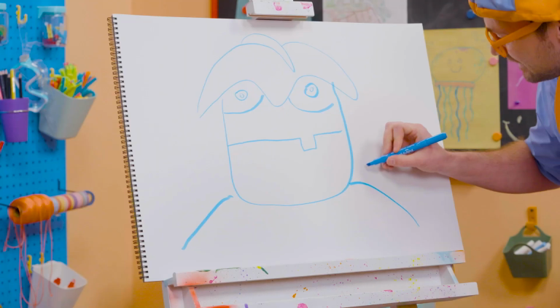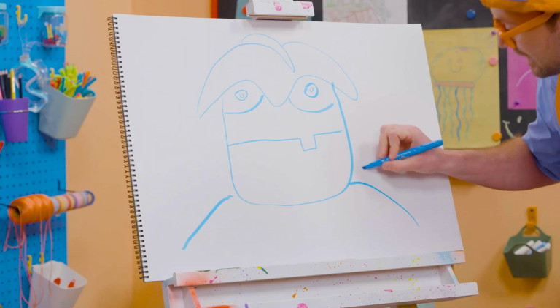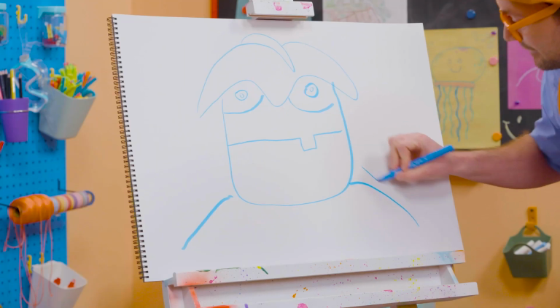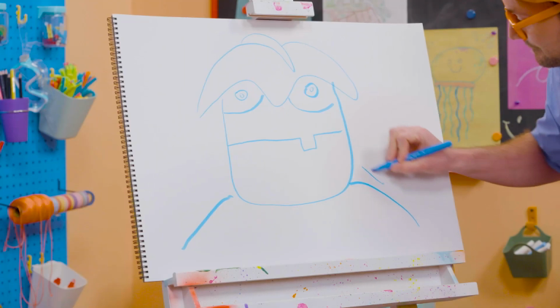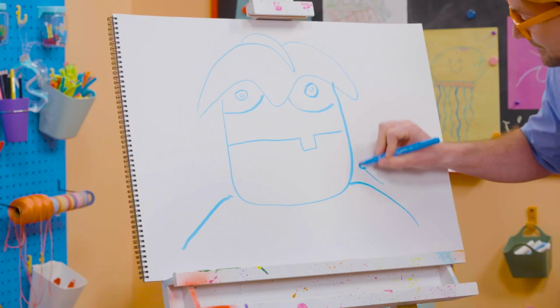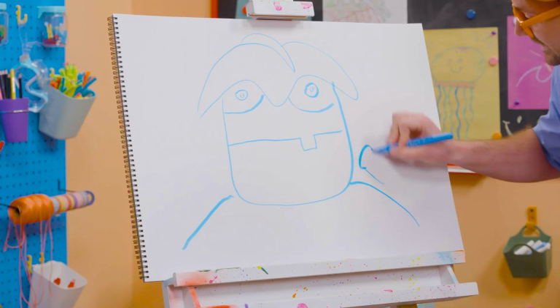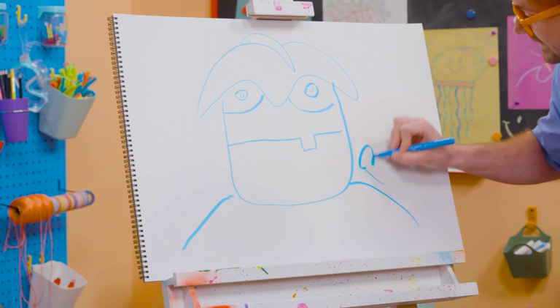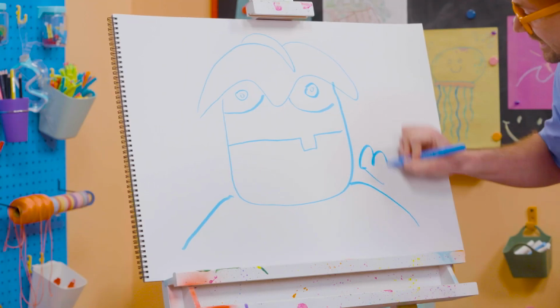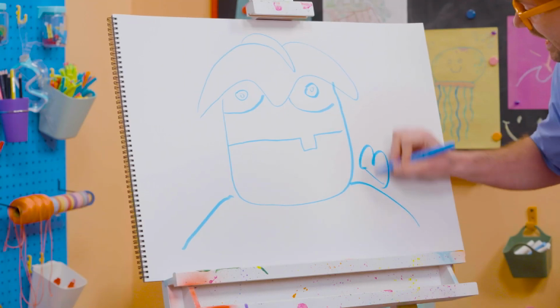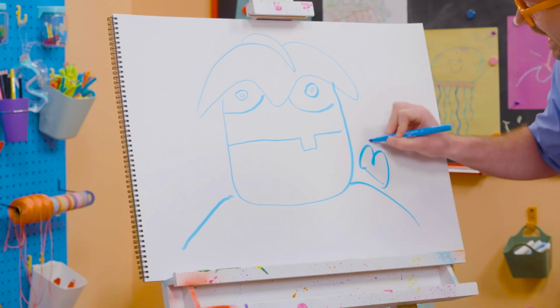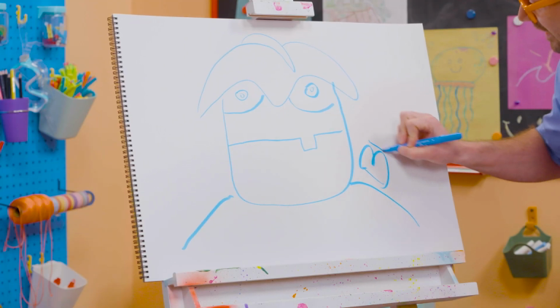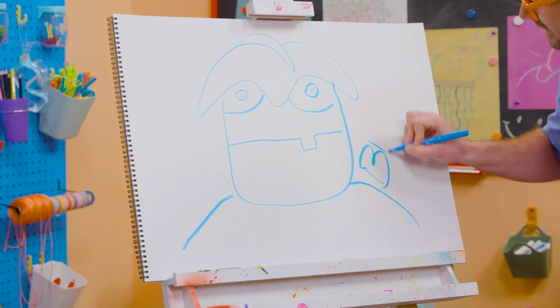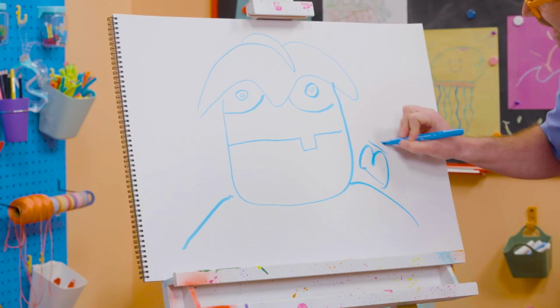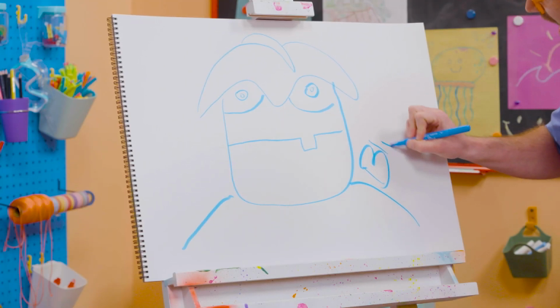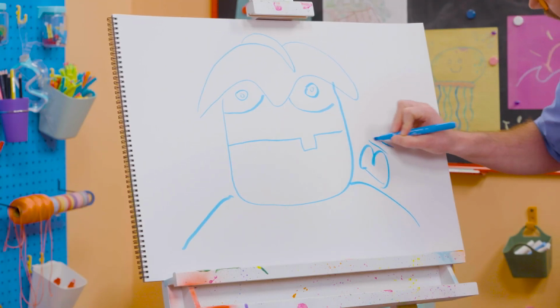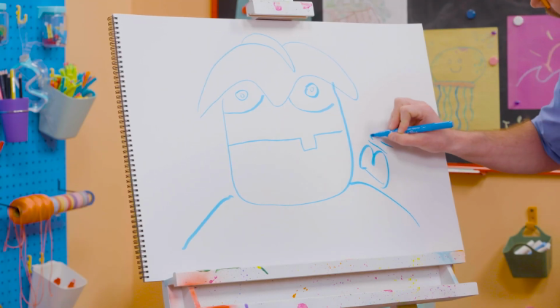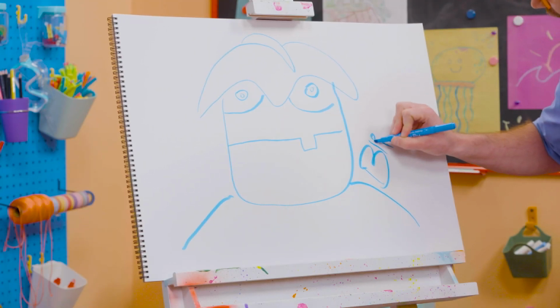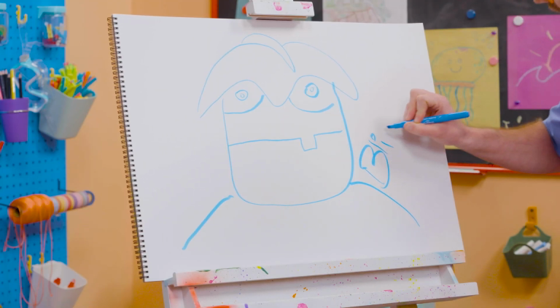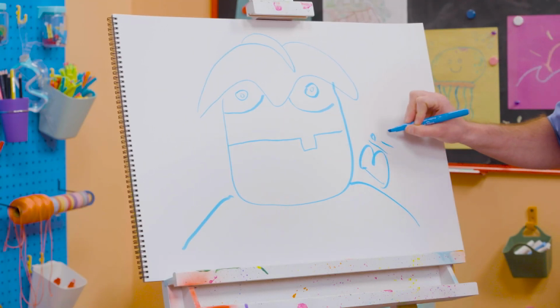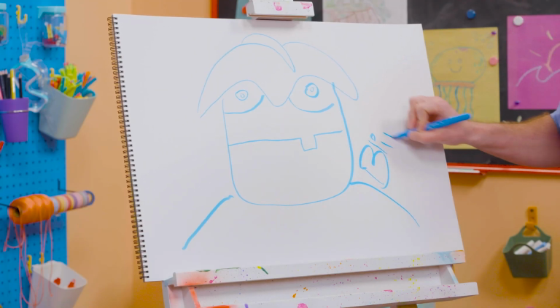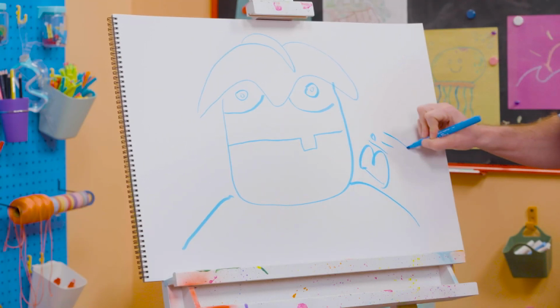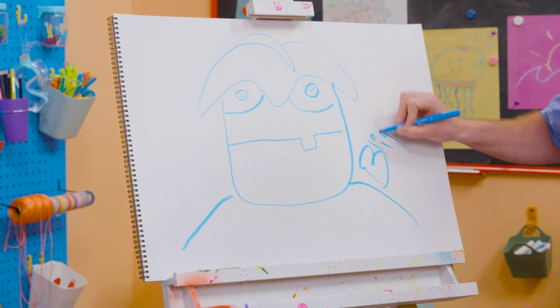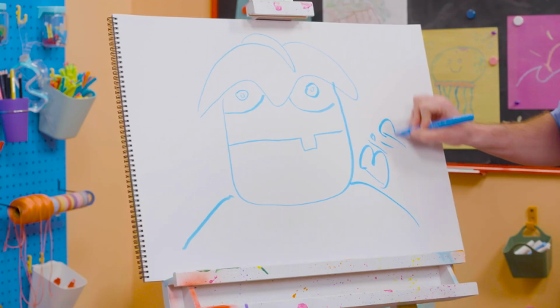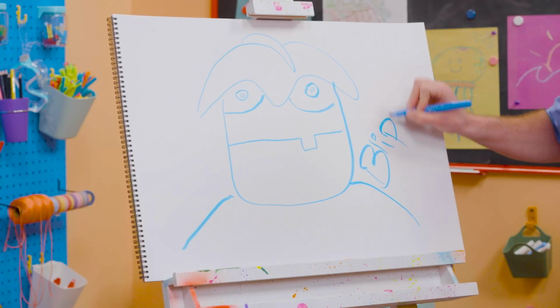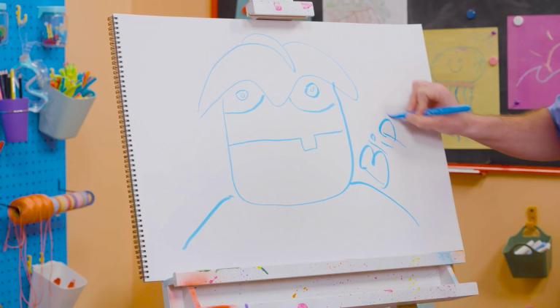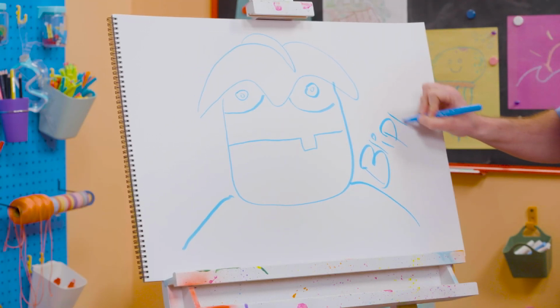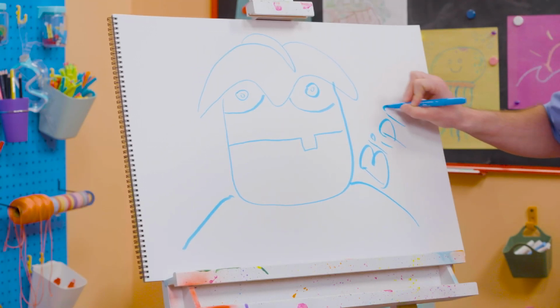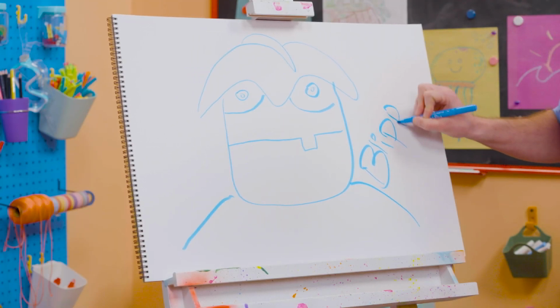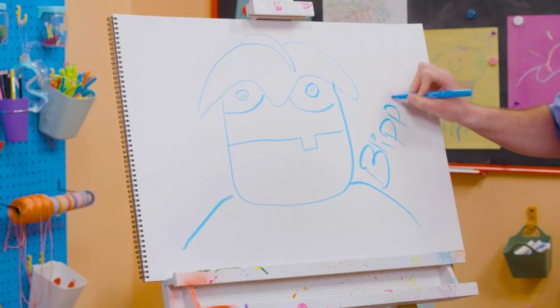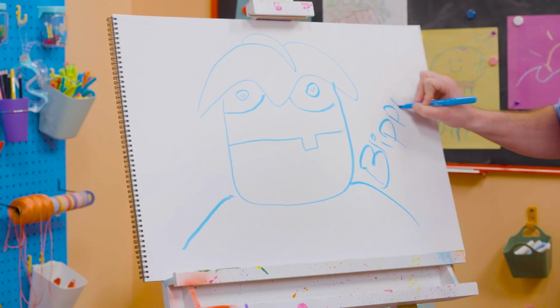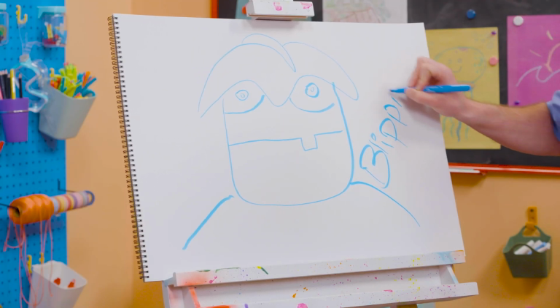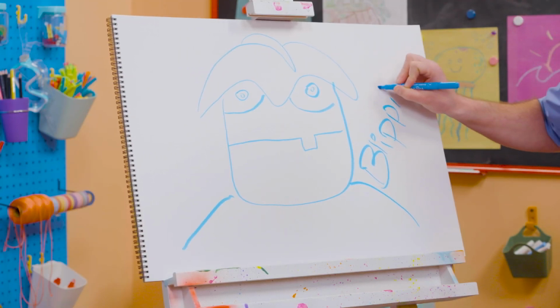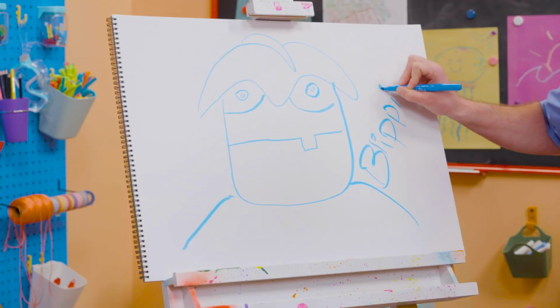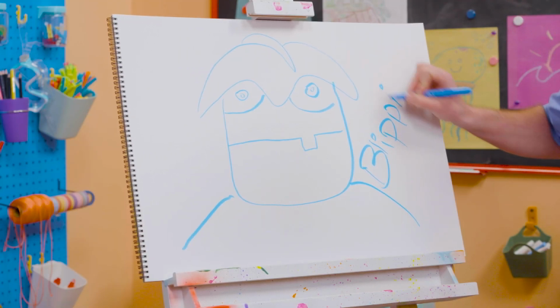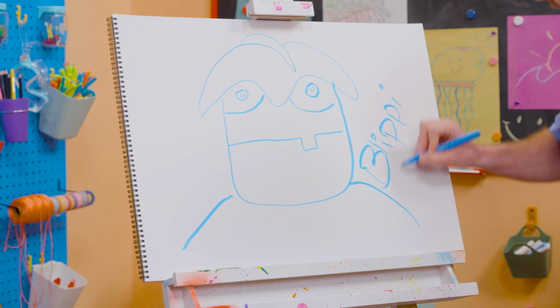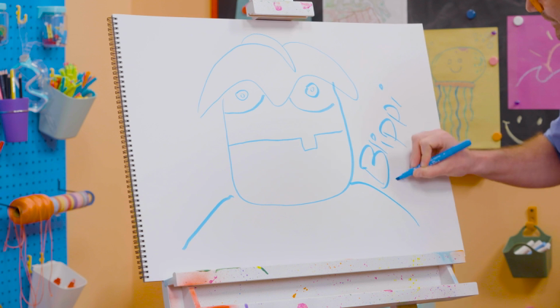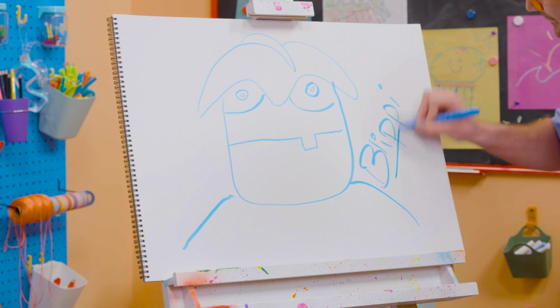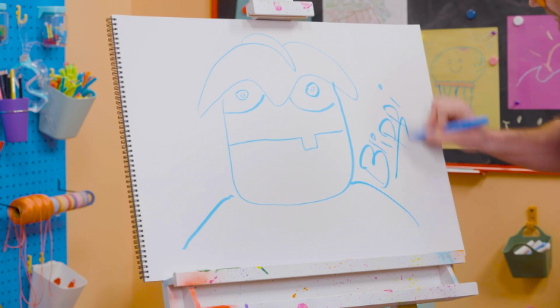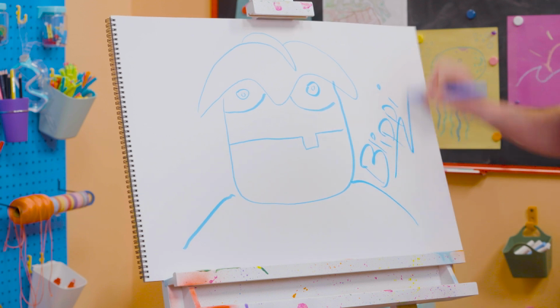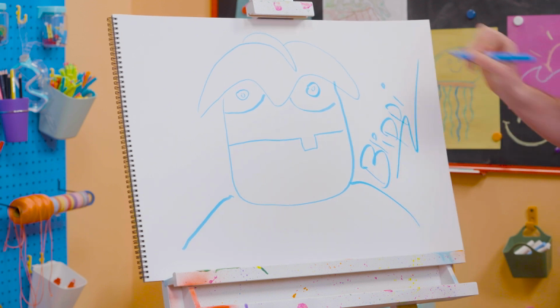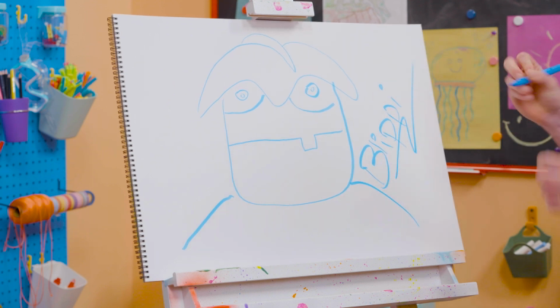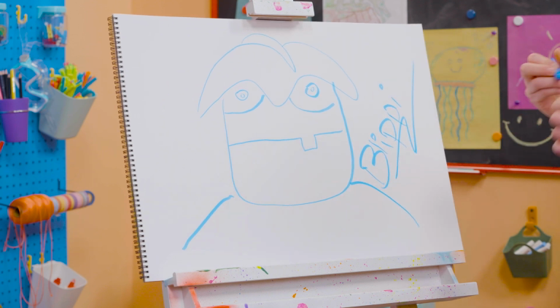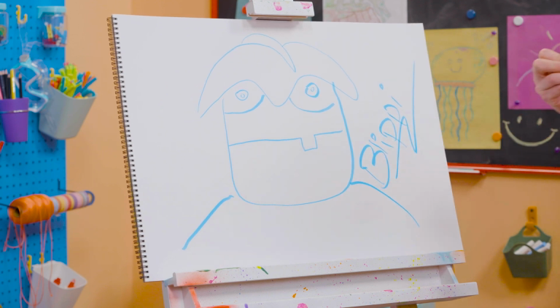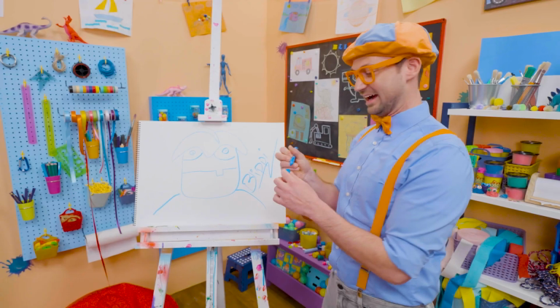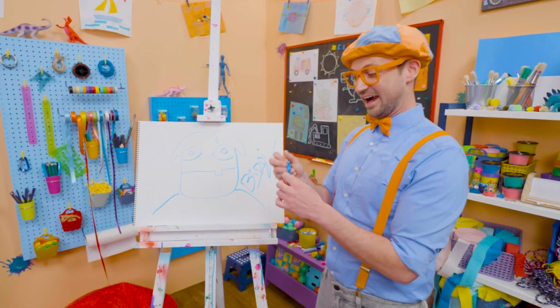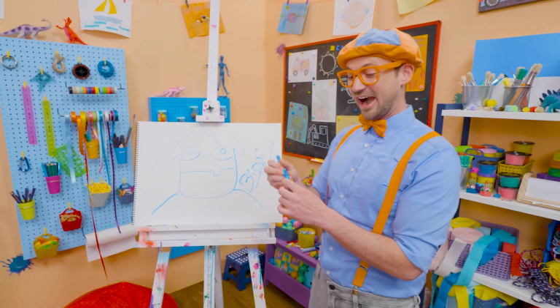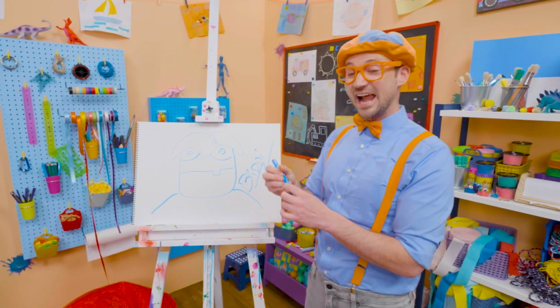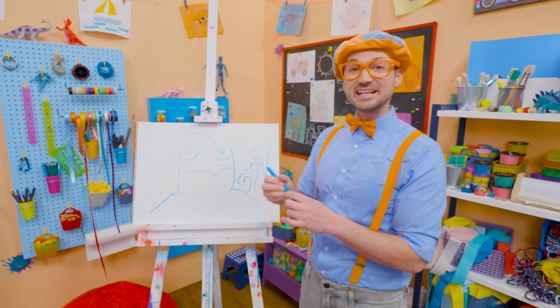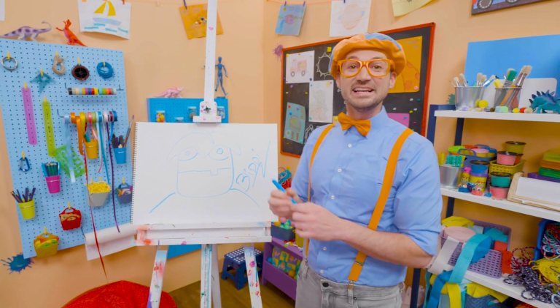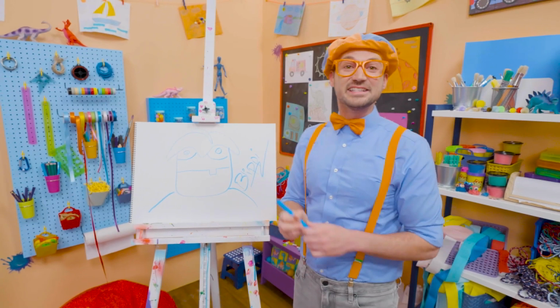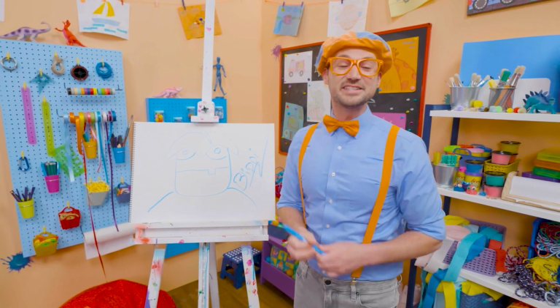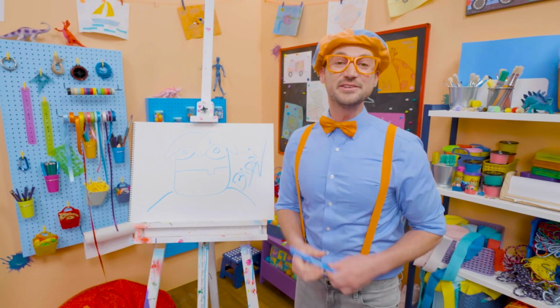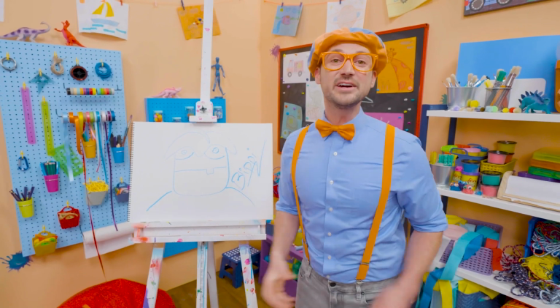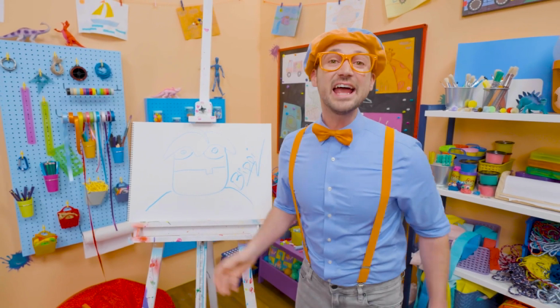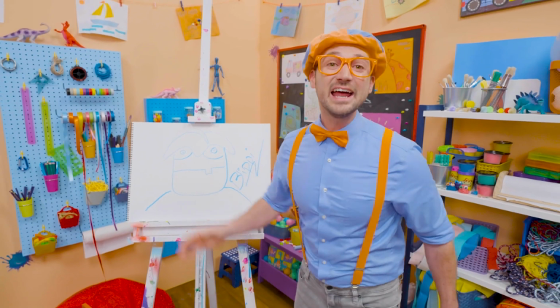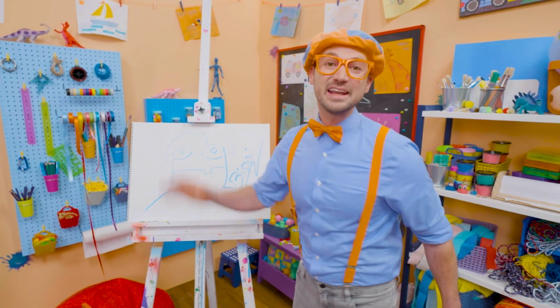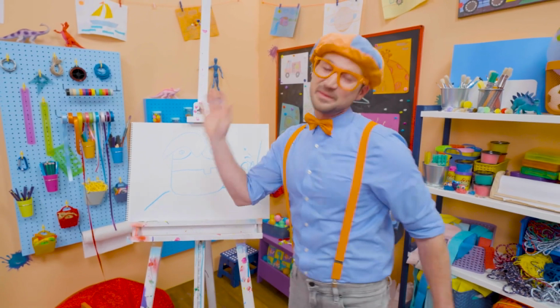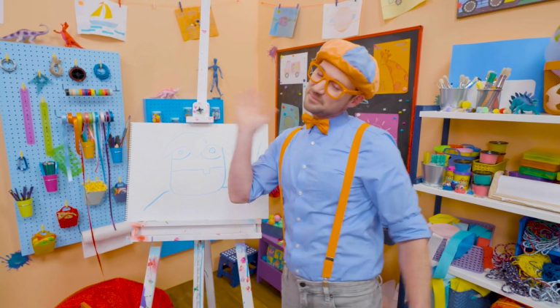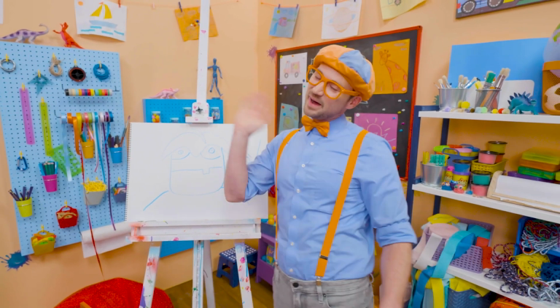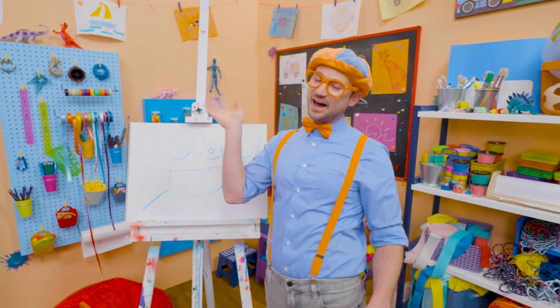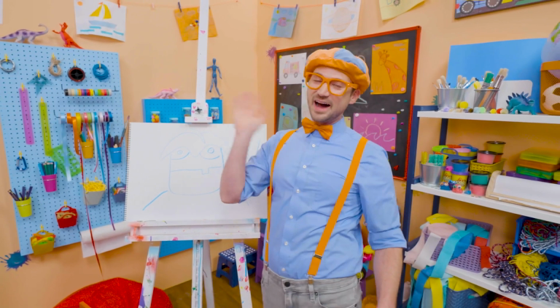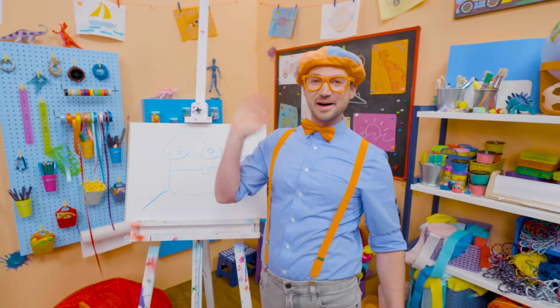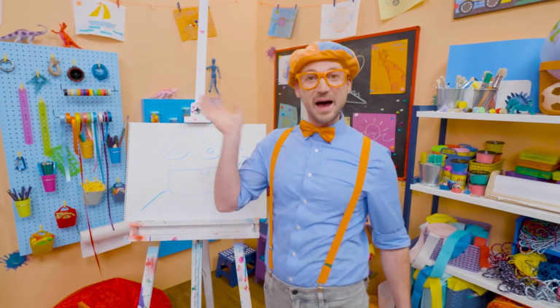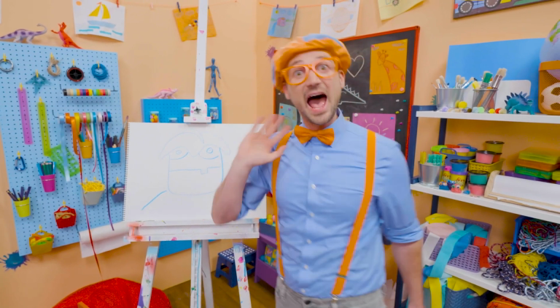B-L-I-P-P-I, Blippi! All right, see you again! Buh-bye!